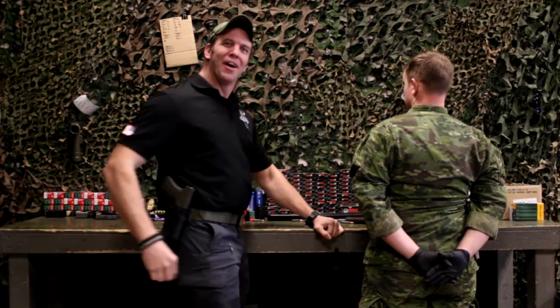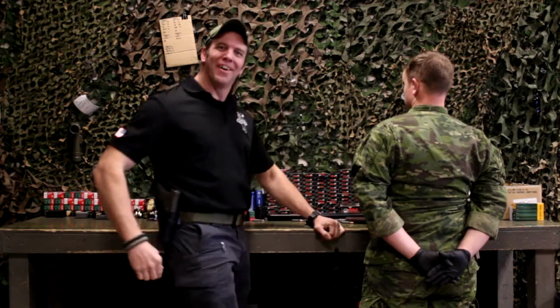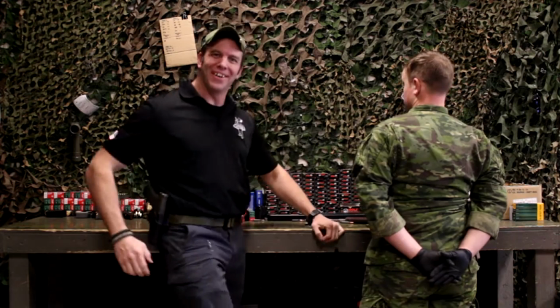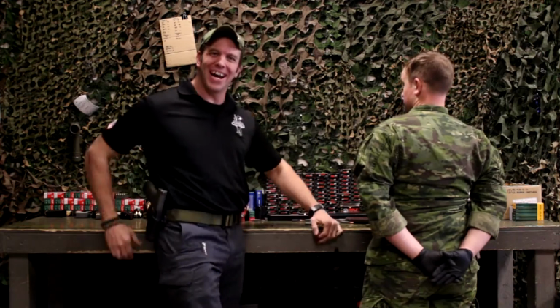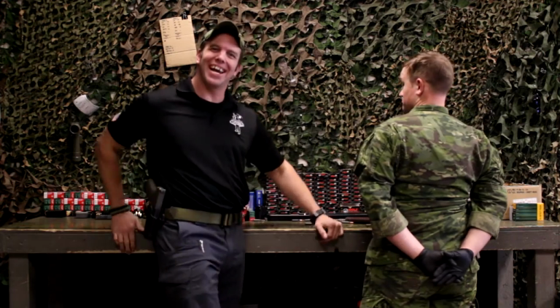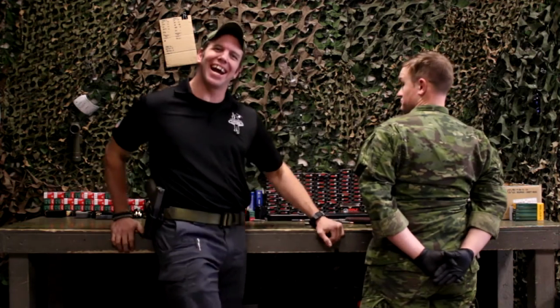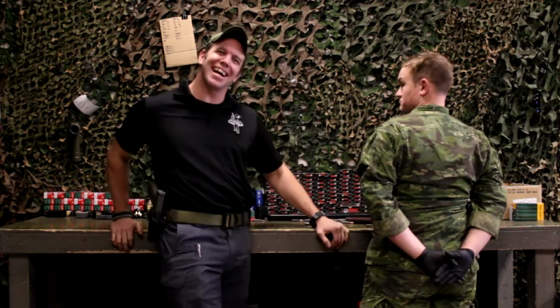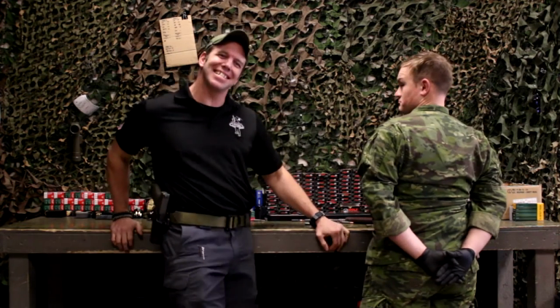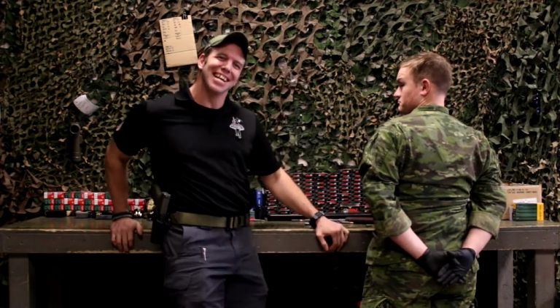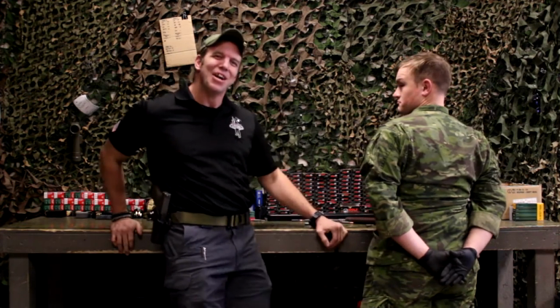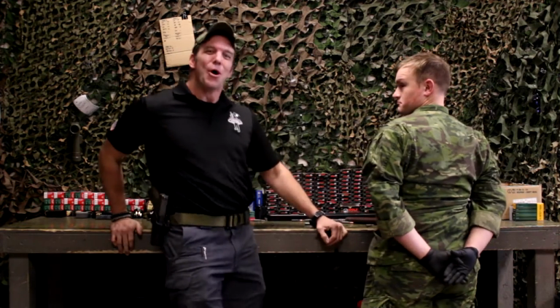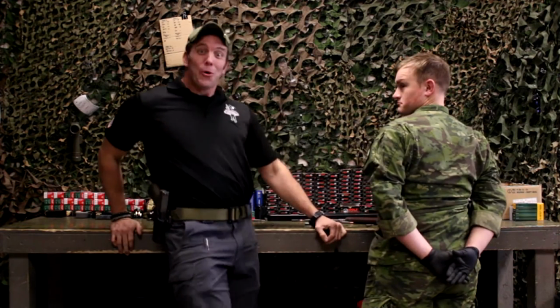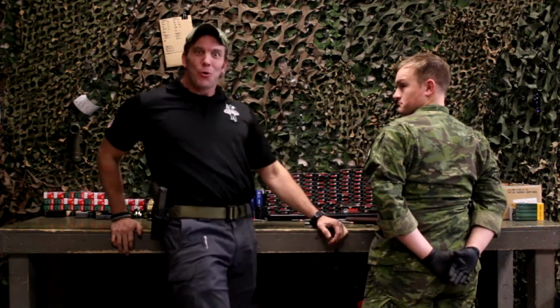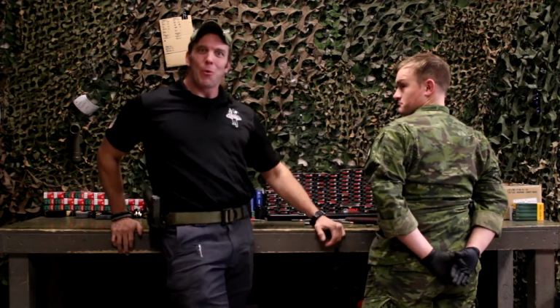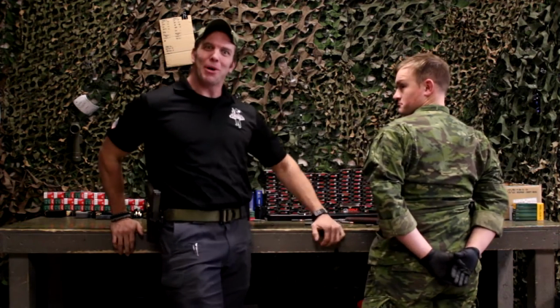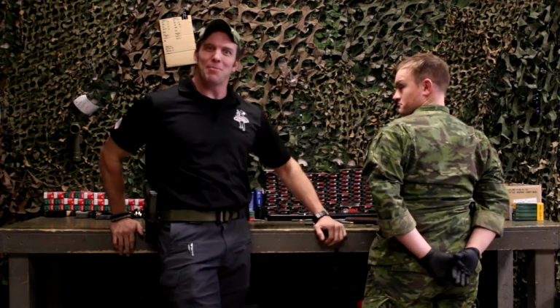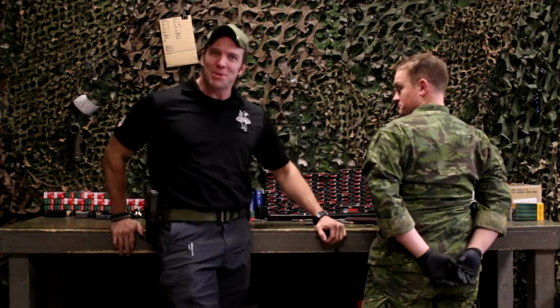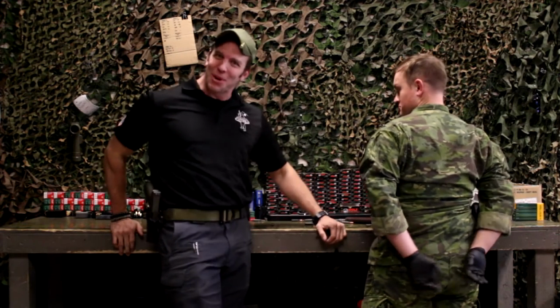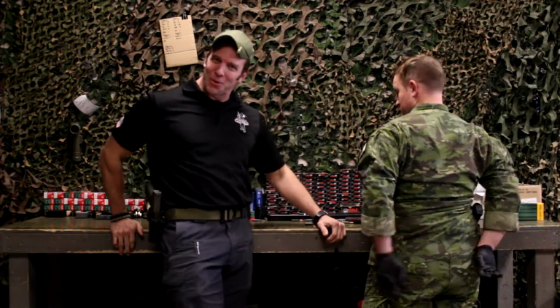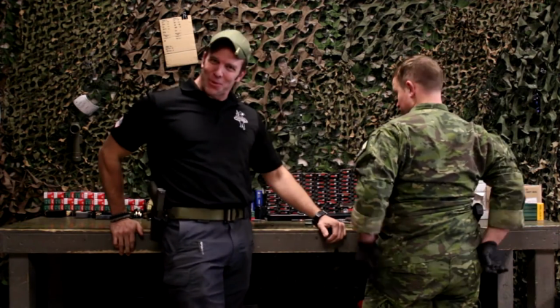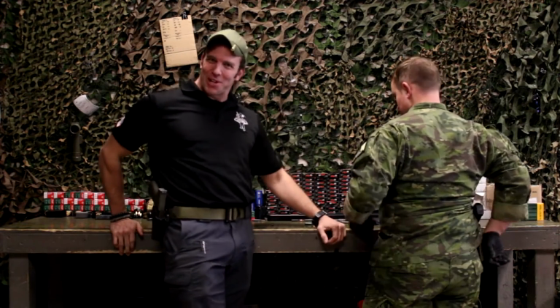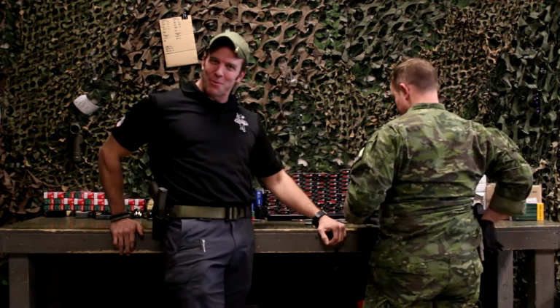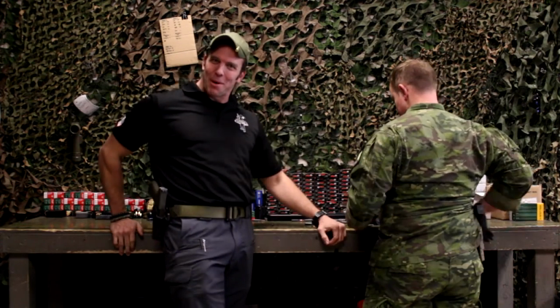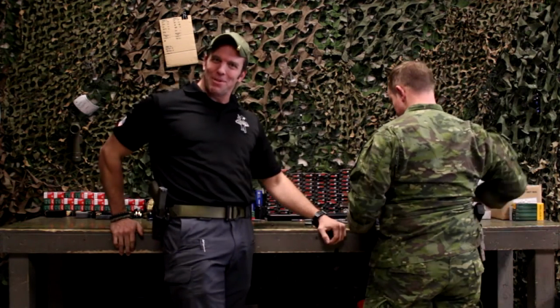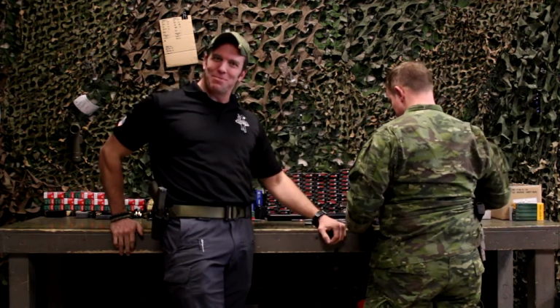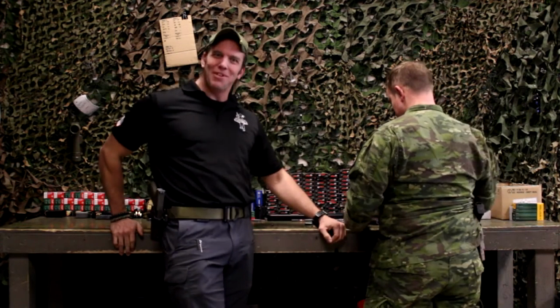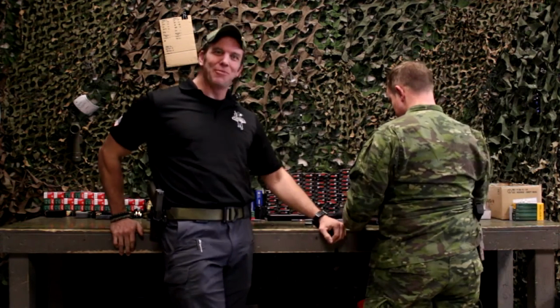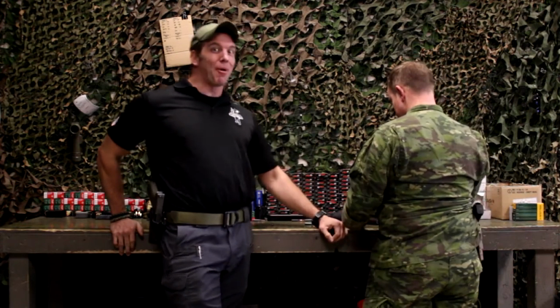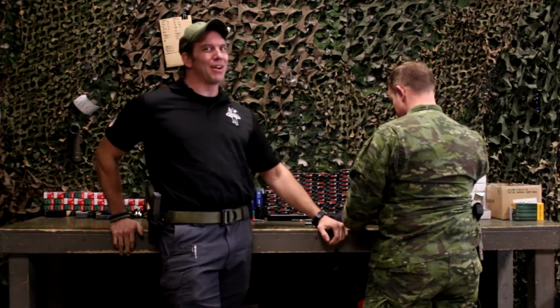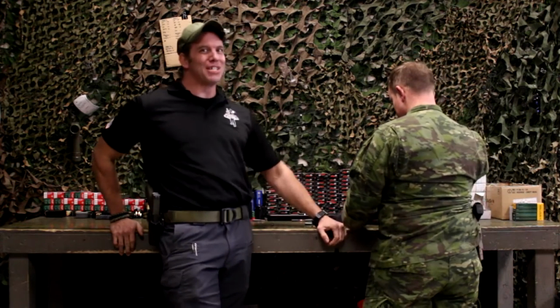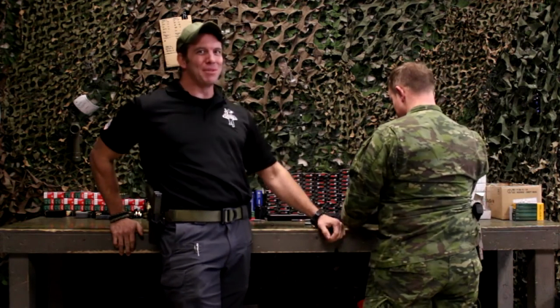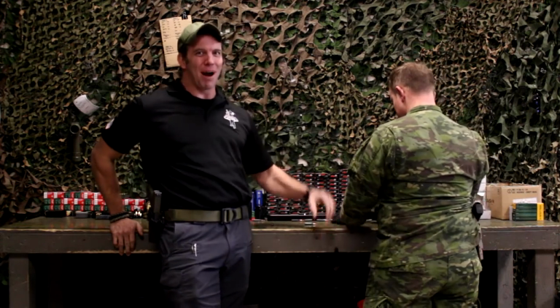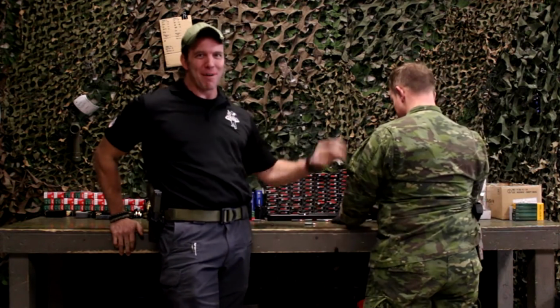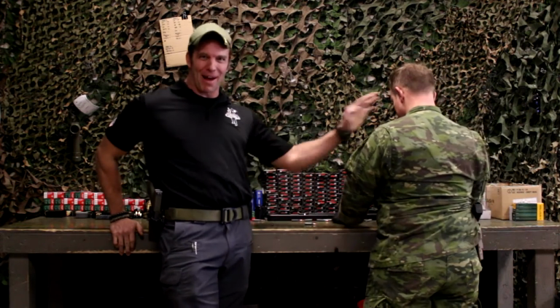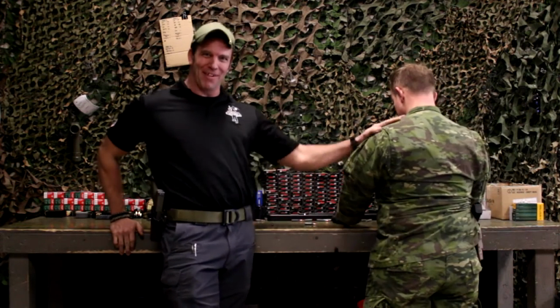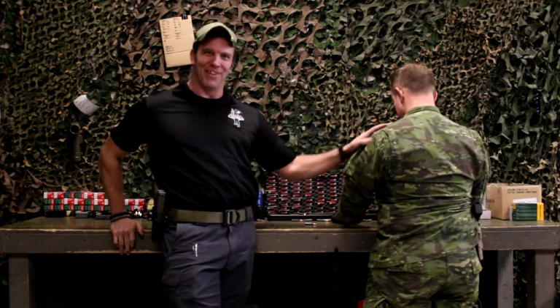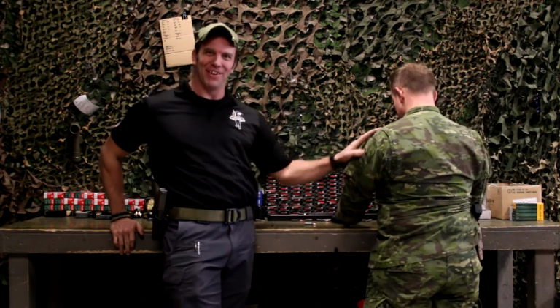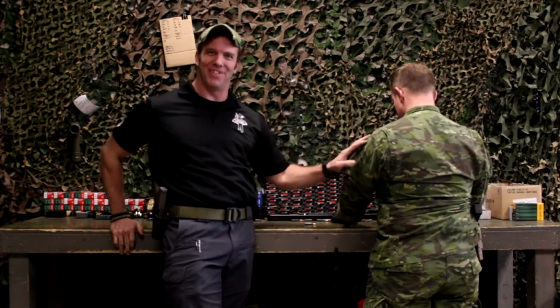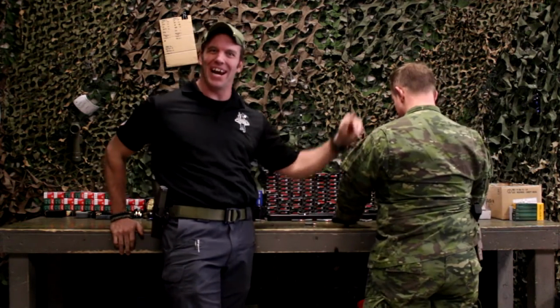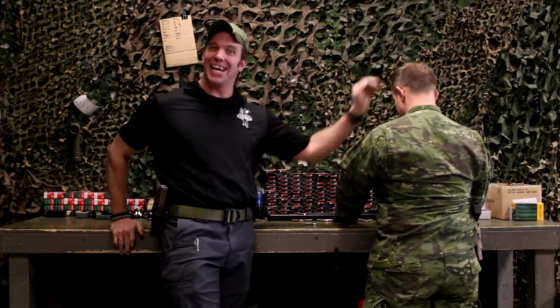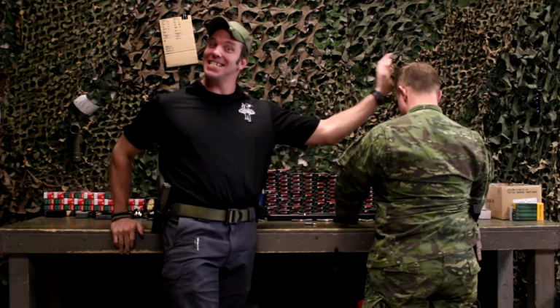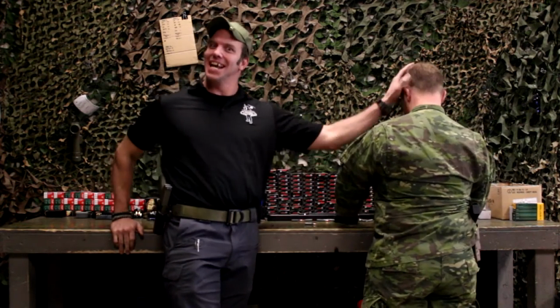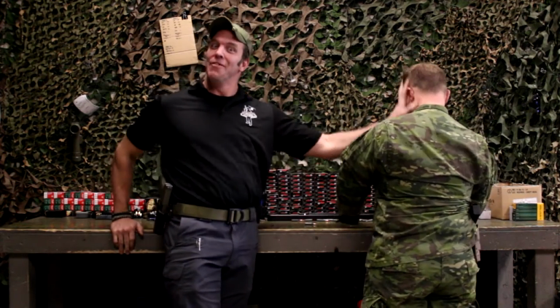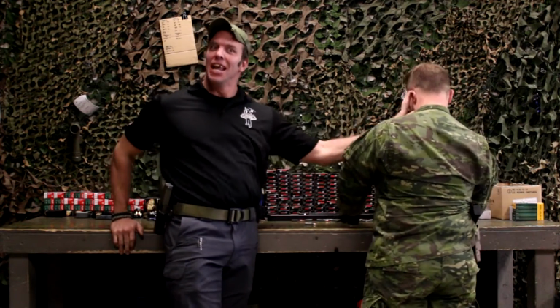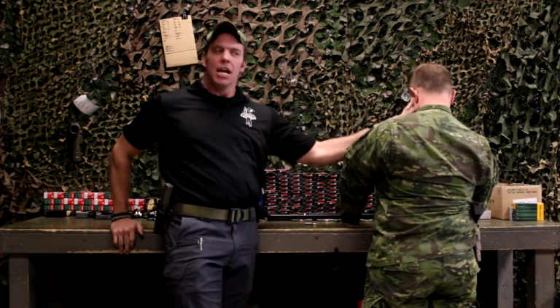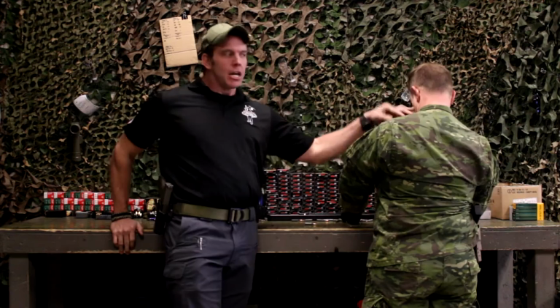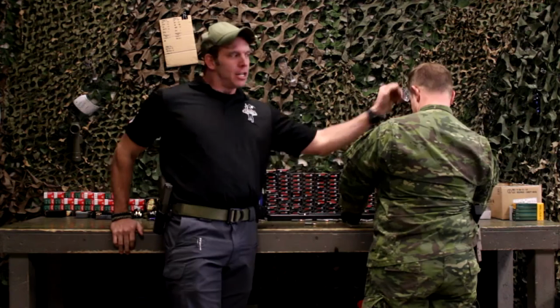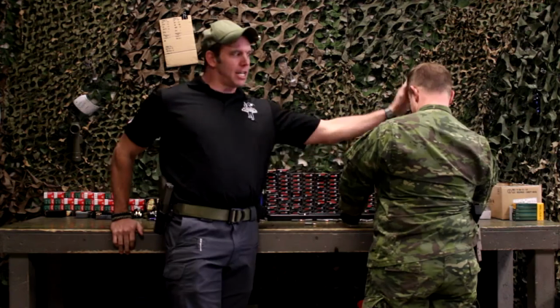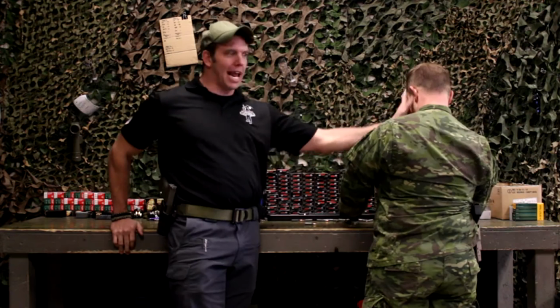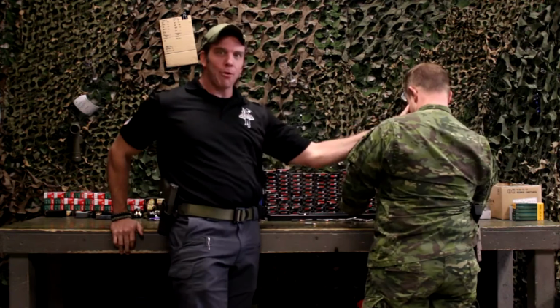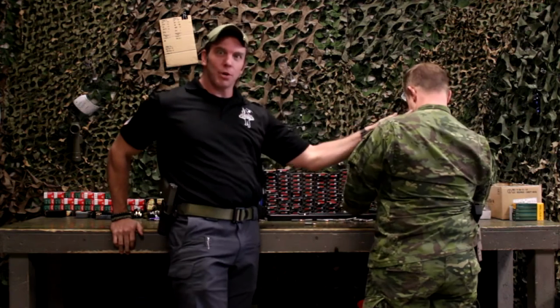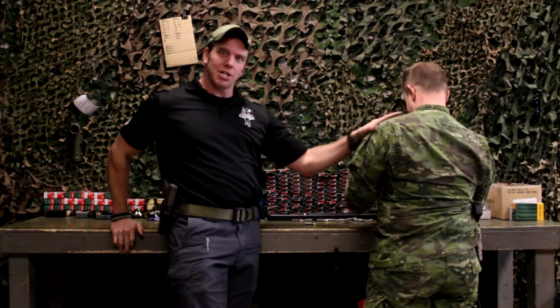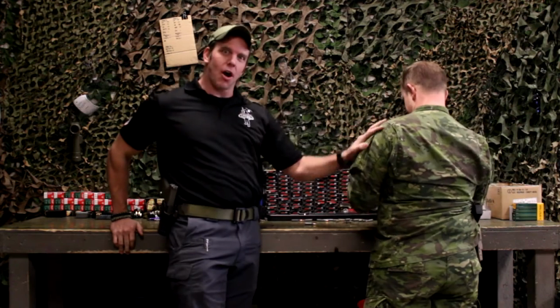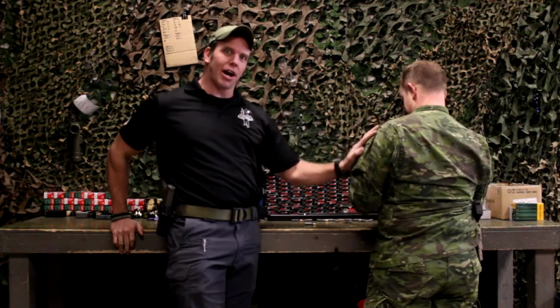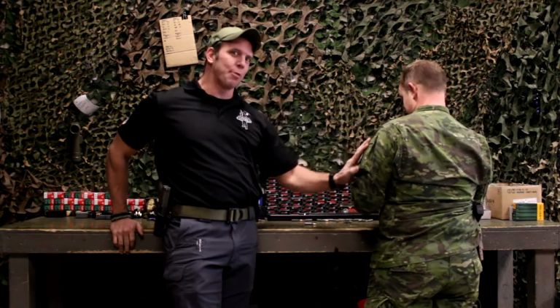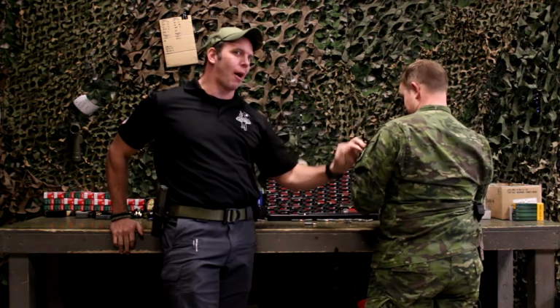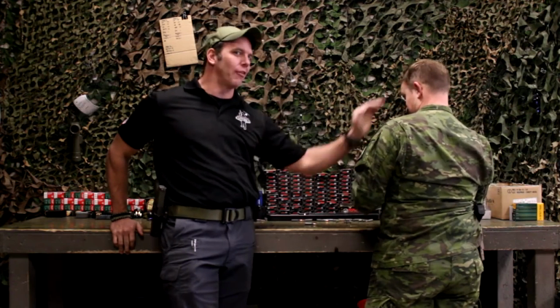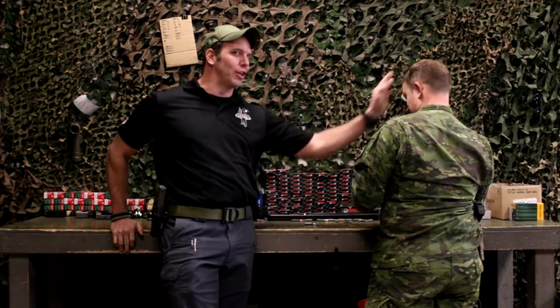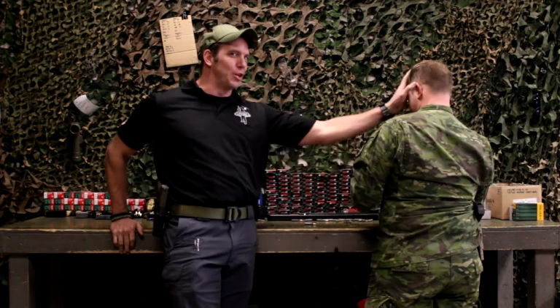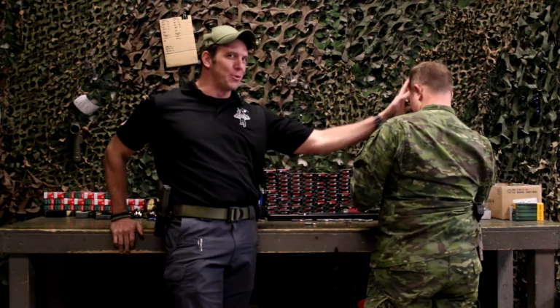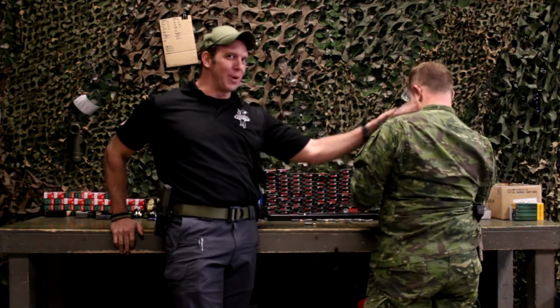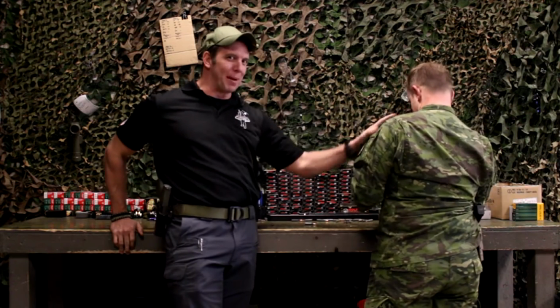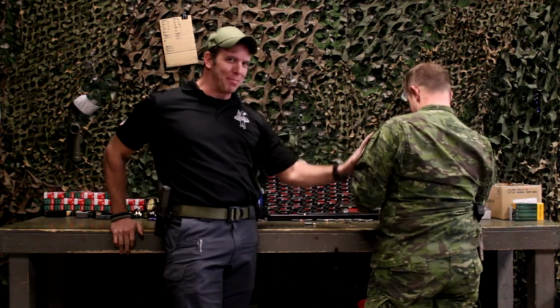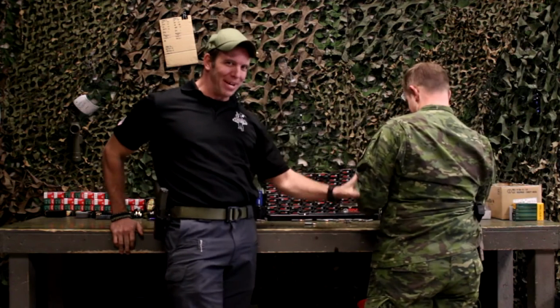Hey guys, welcome to another weekly weapons brief brought to you by Battlefield Vegas. Today we're talking about the UMP.